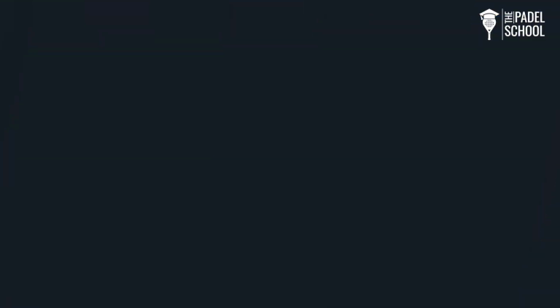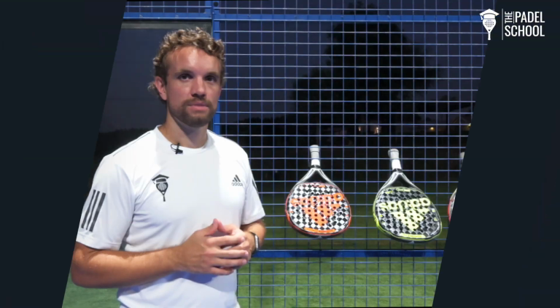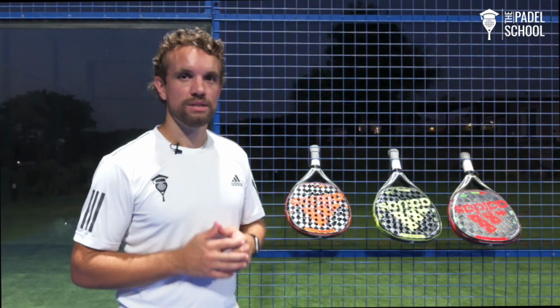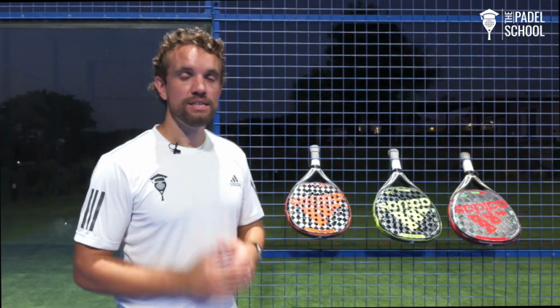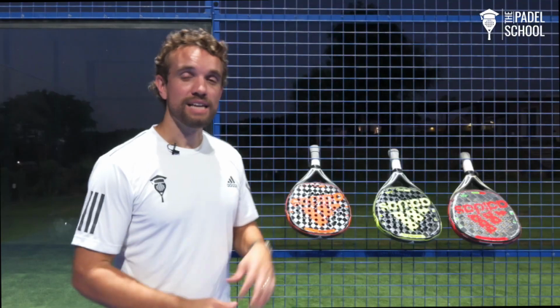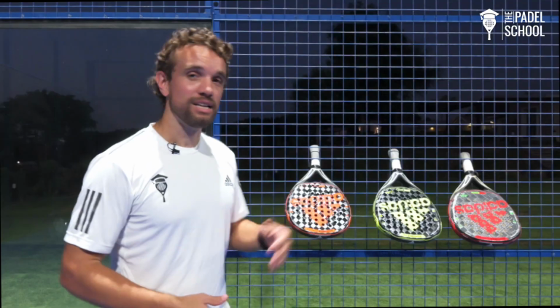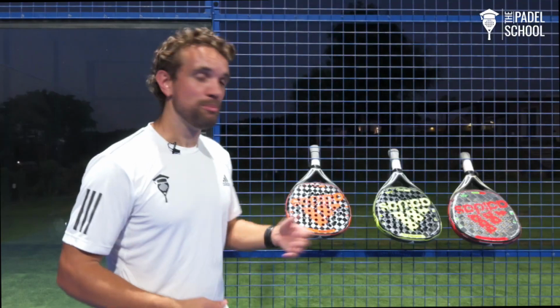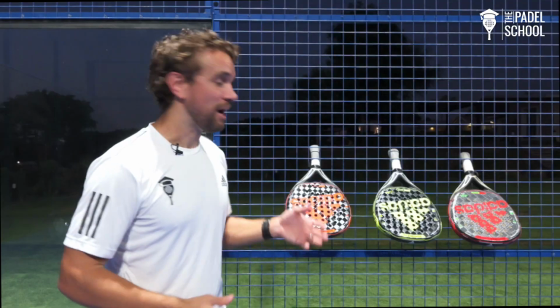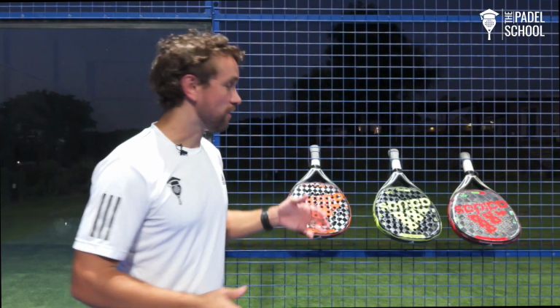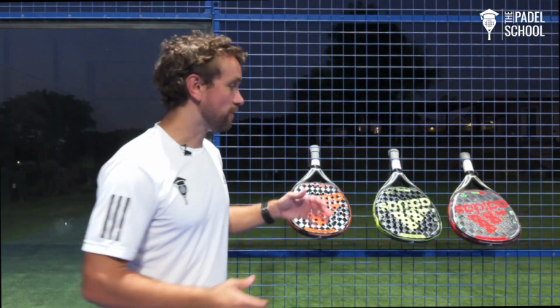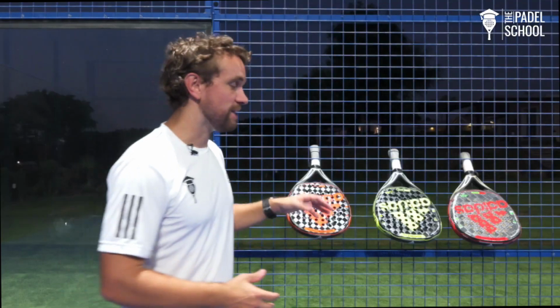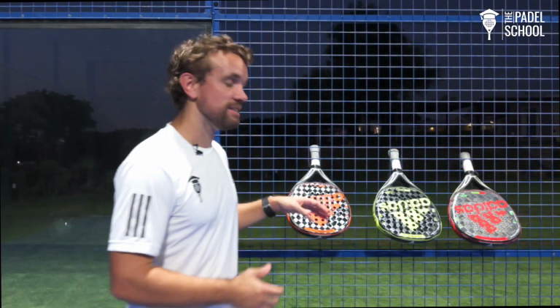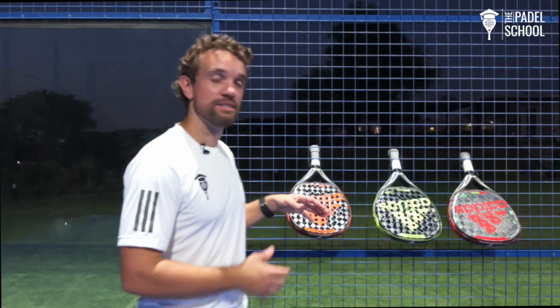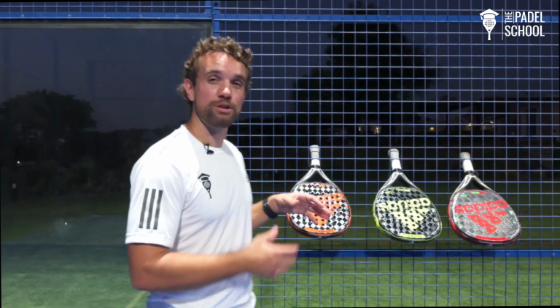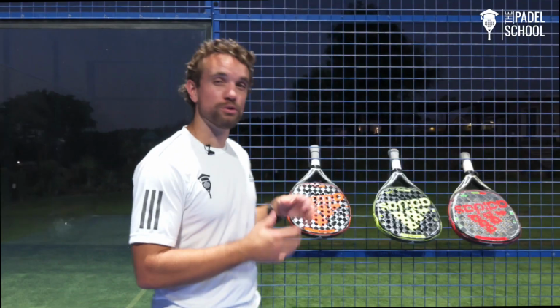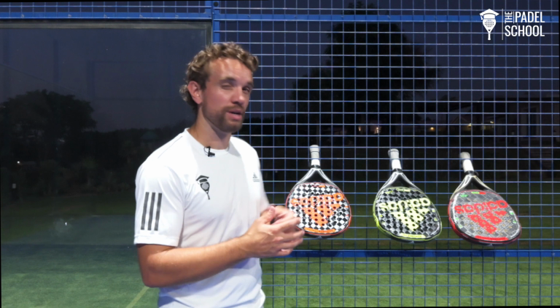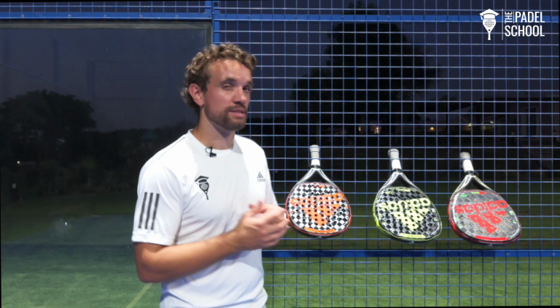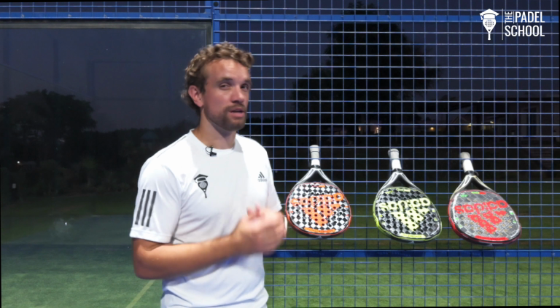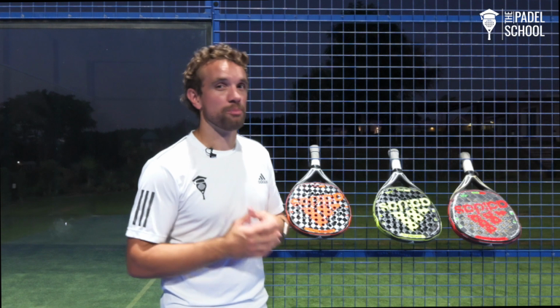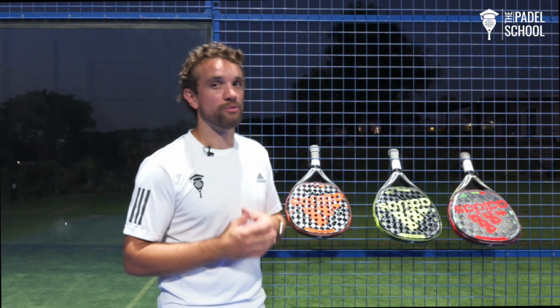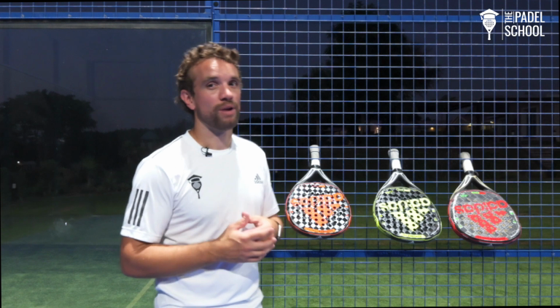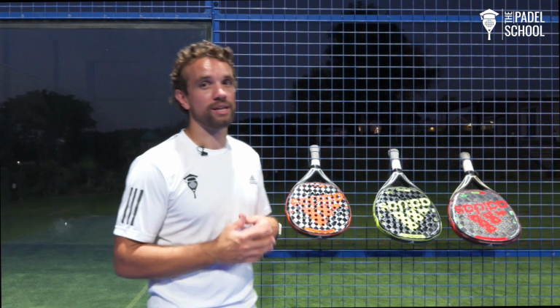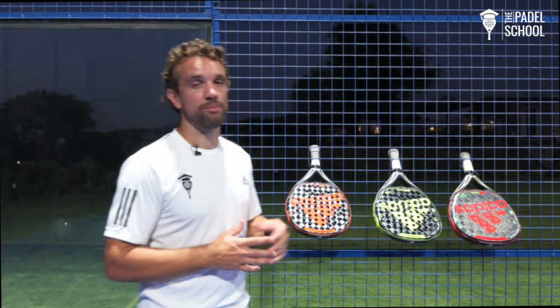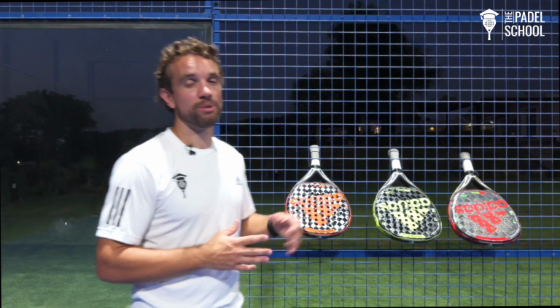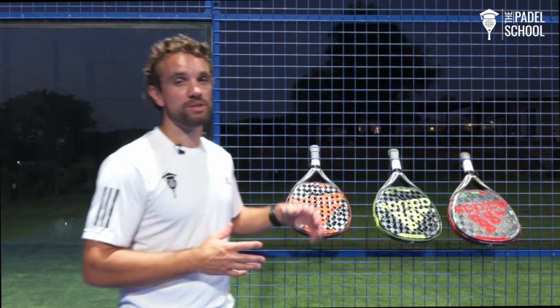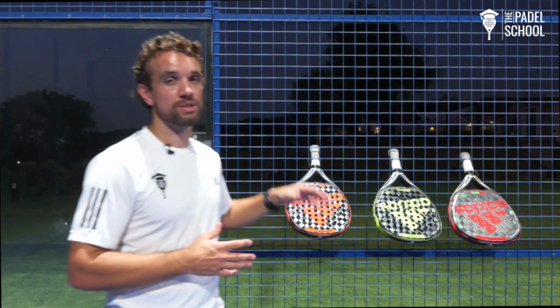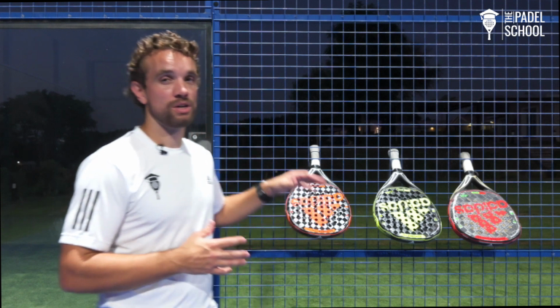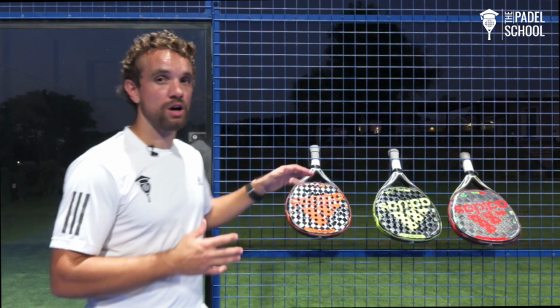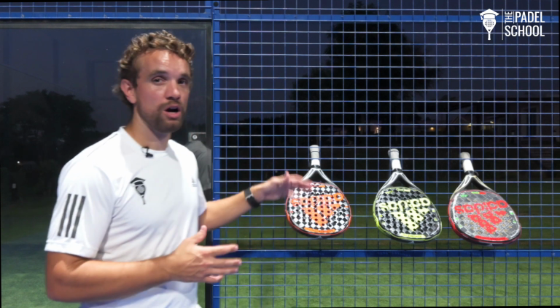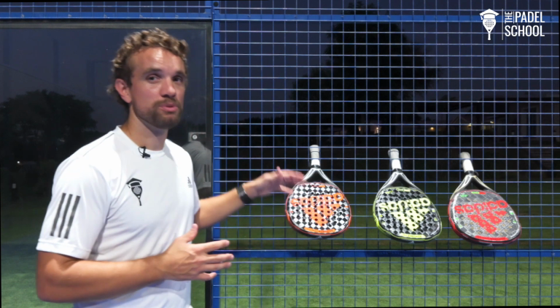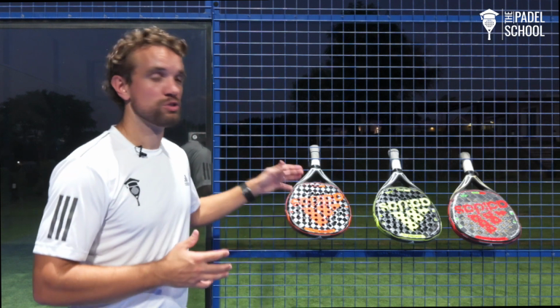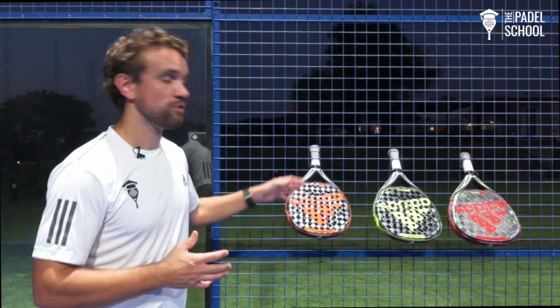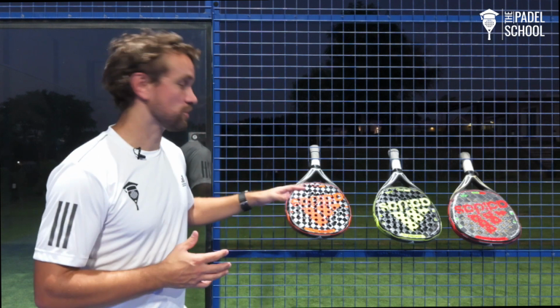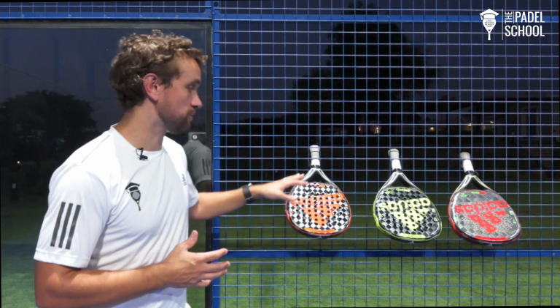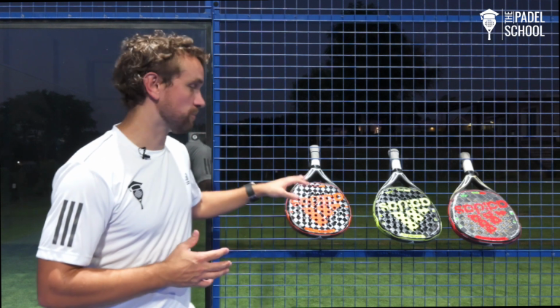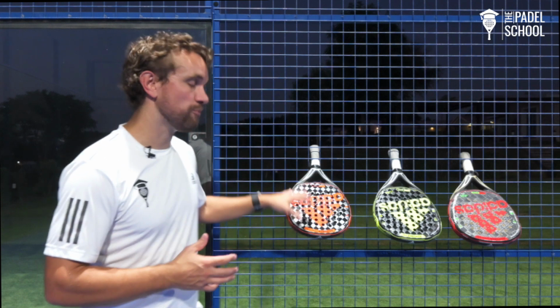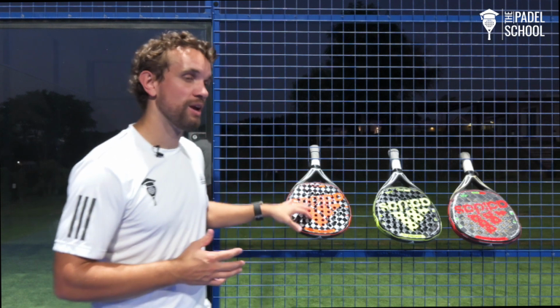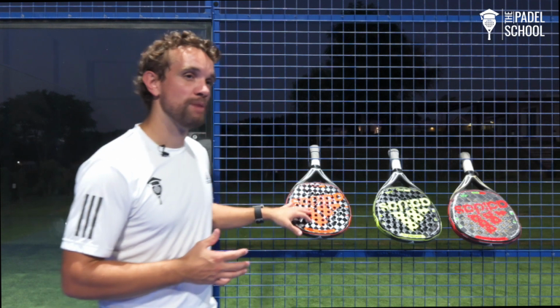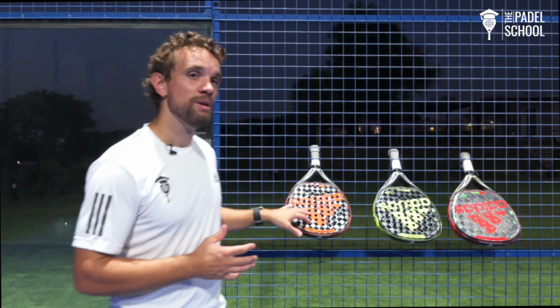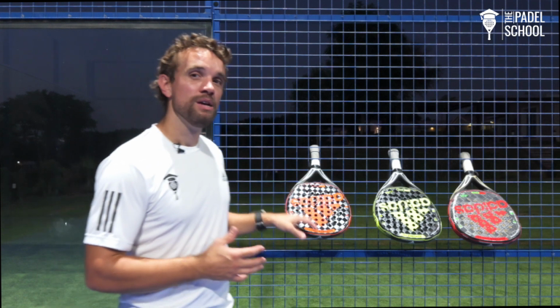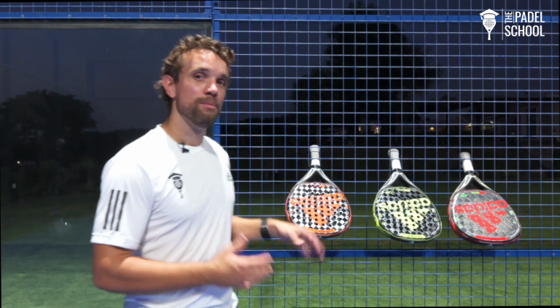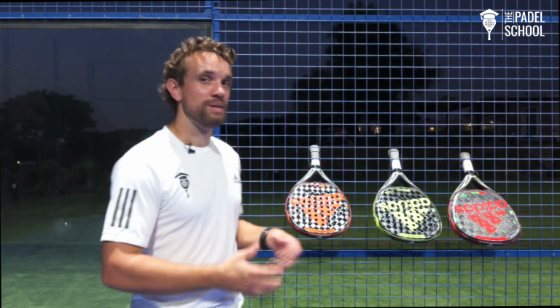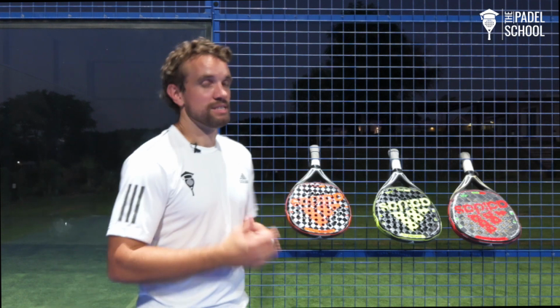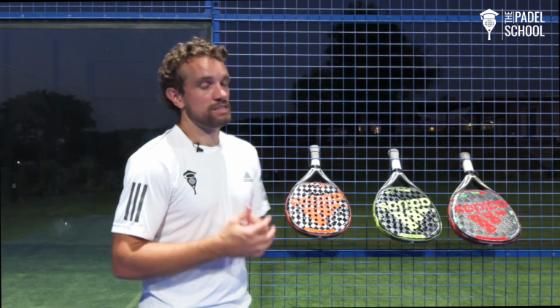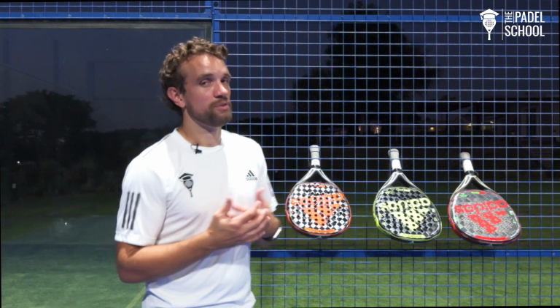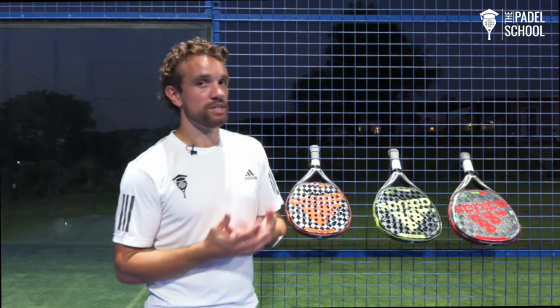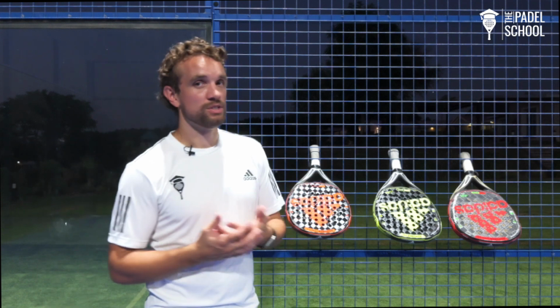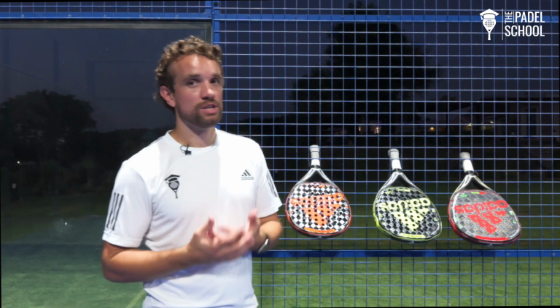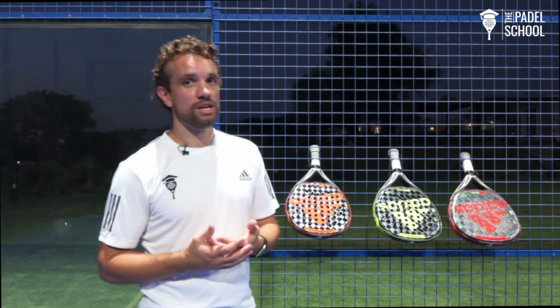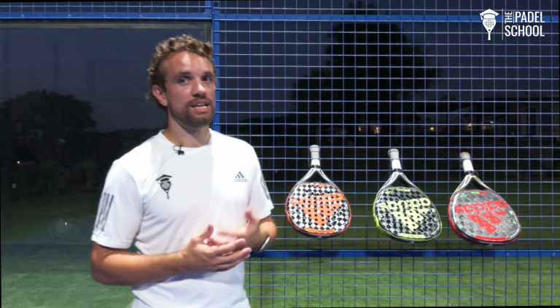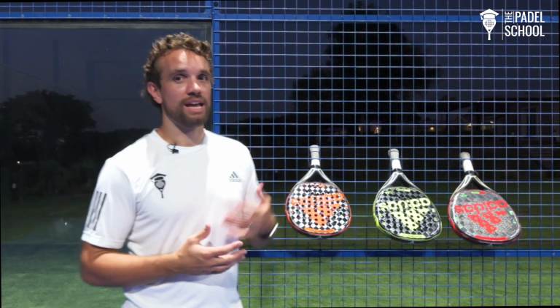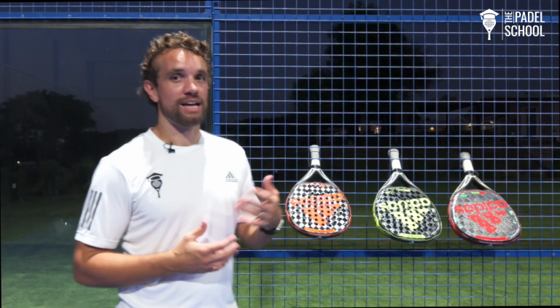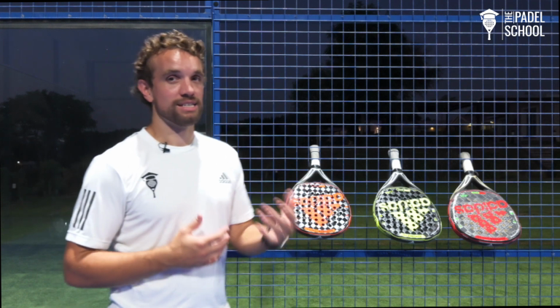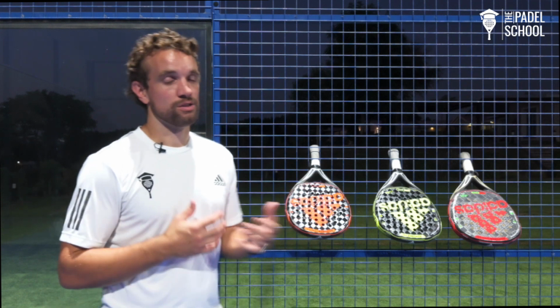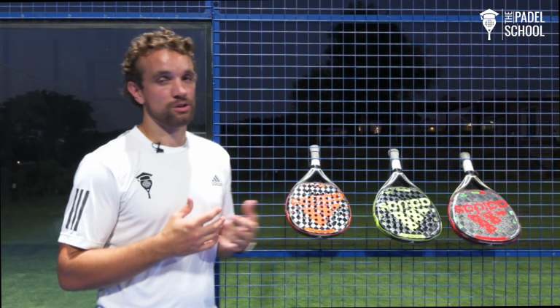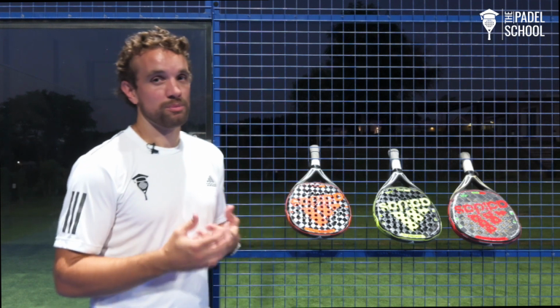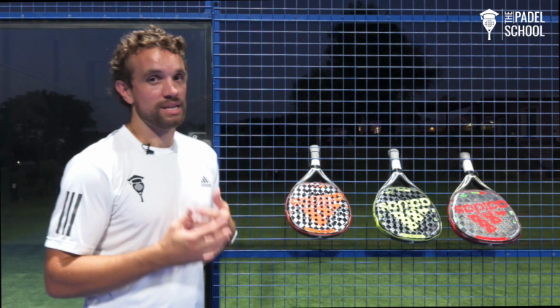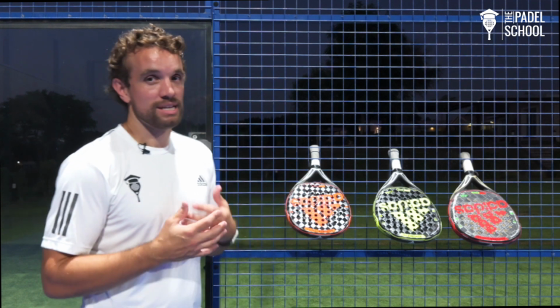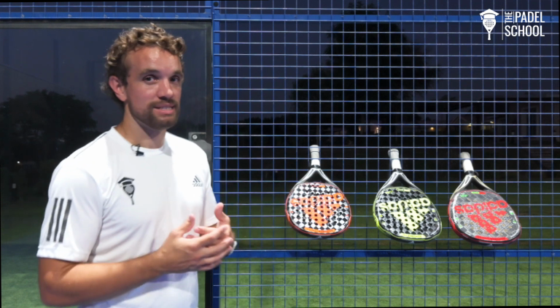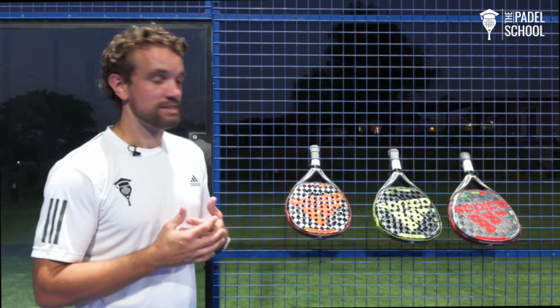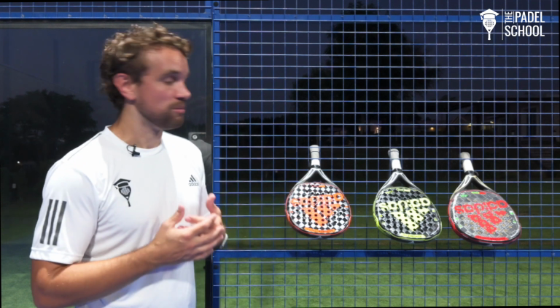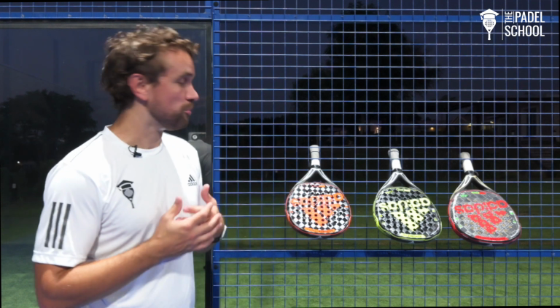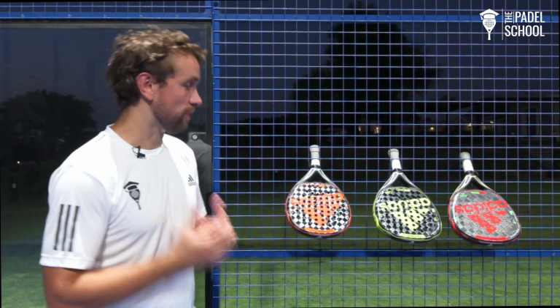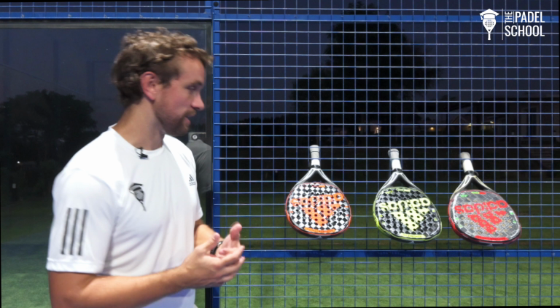The Adi Power range is a great type of racket because the carbon structure of the frame means it's very sturdy and it's not going to be easy to break.